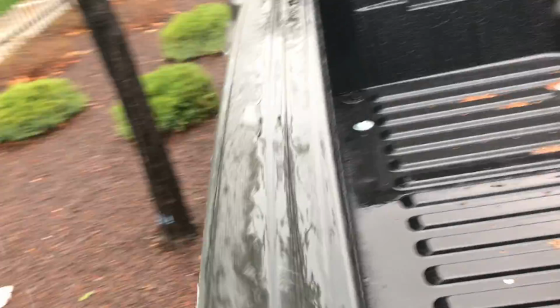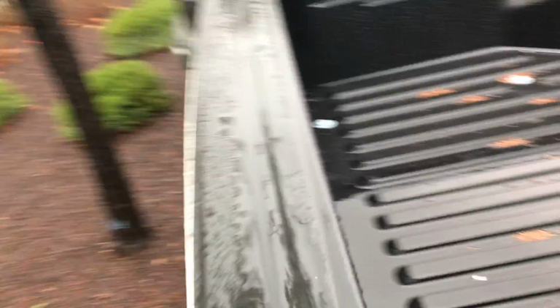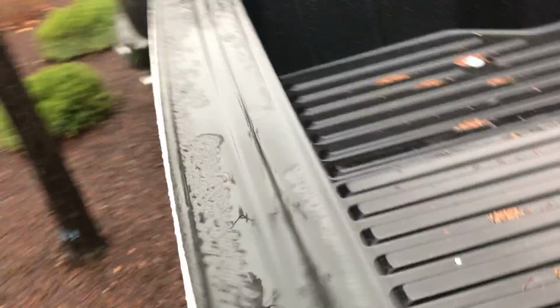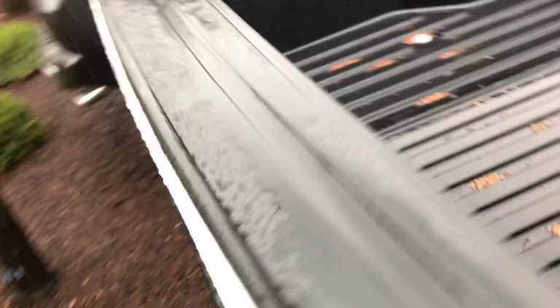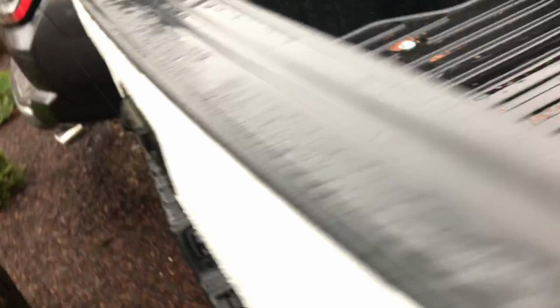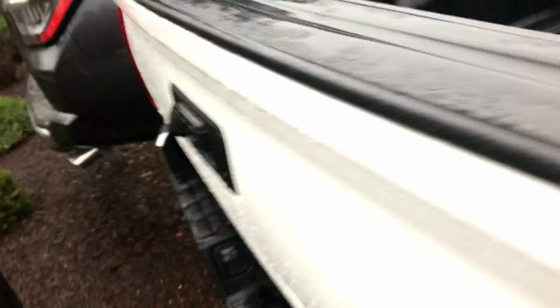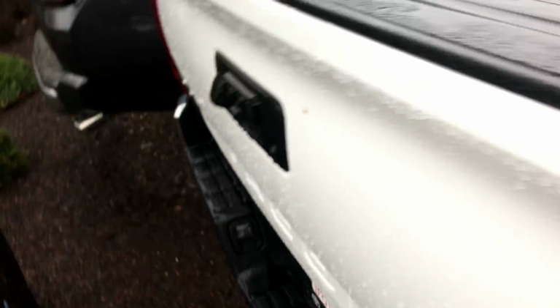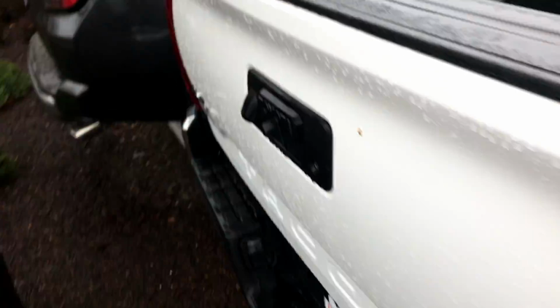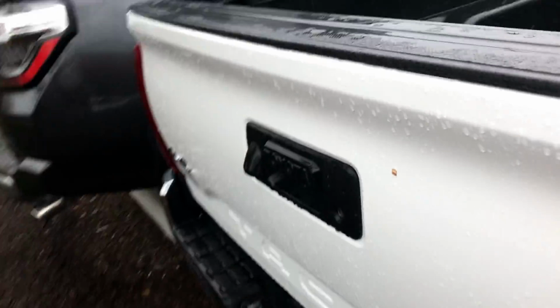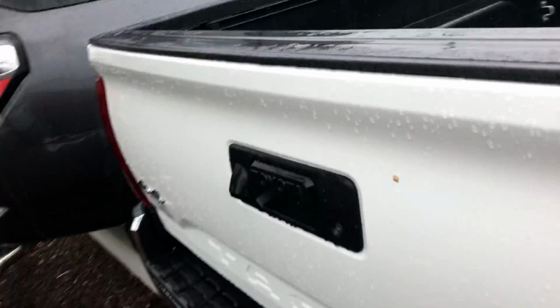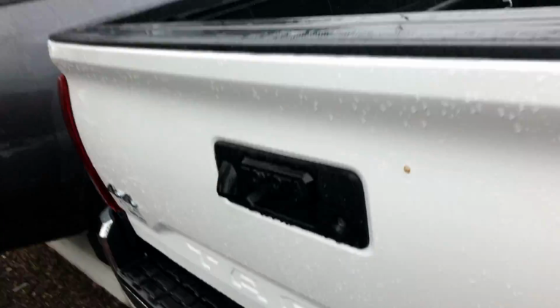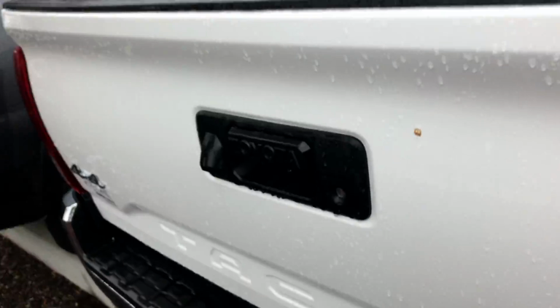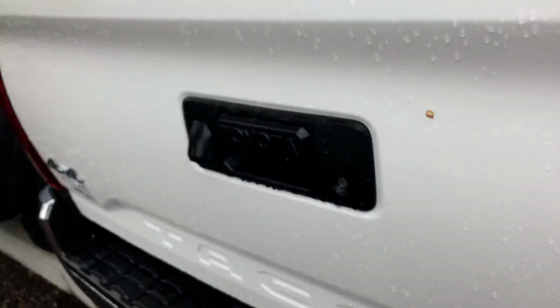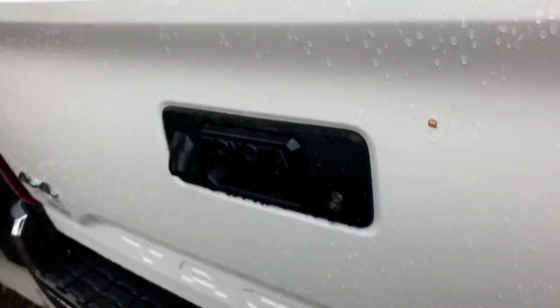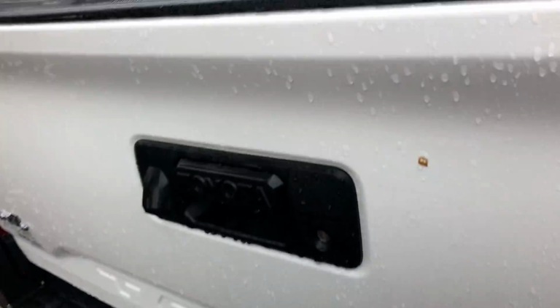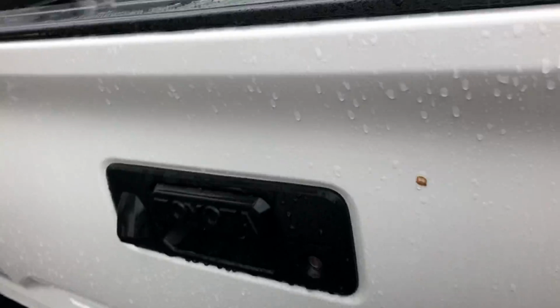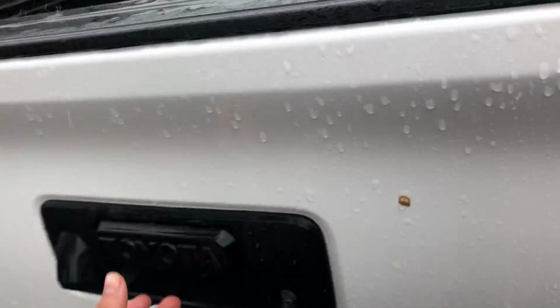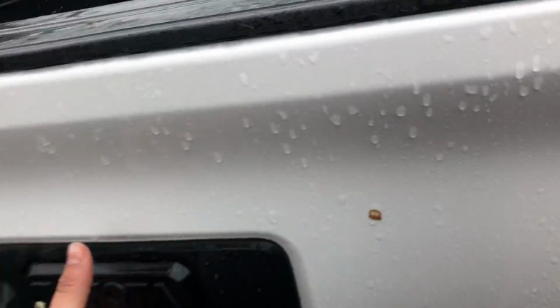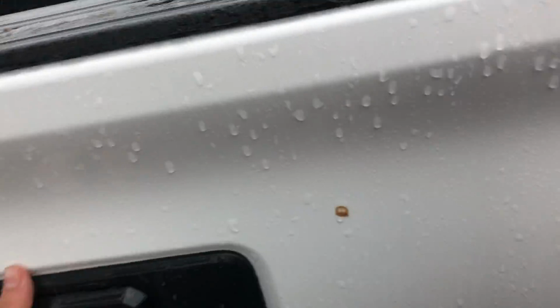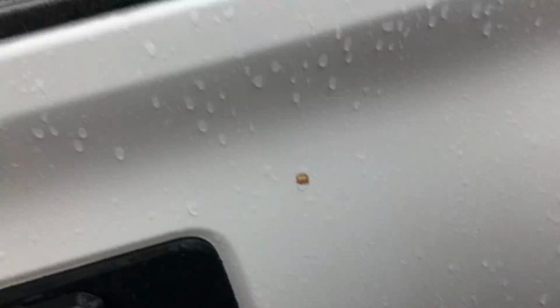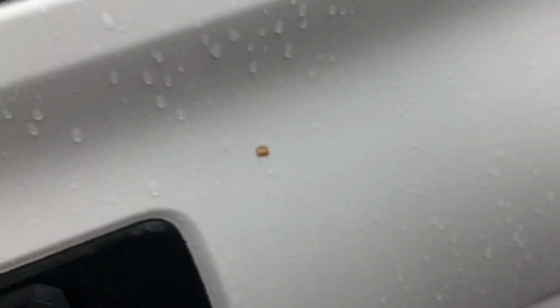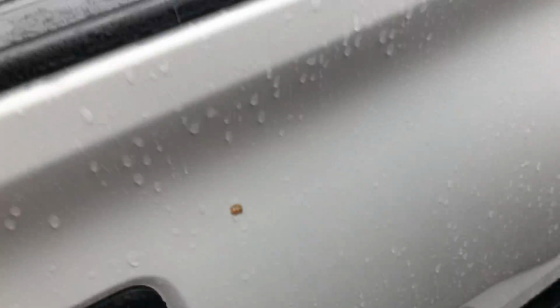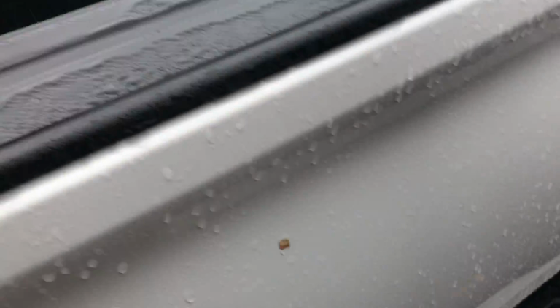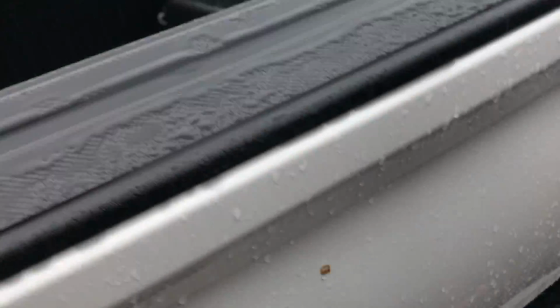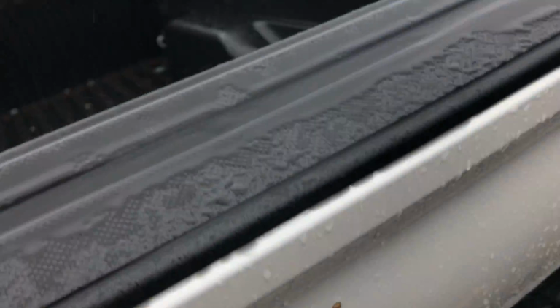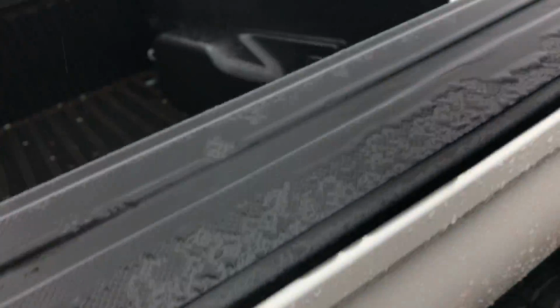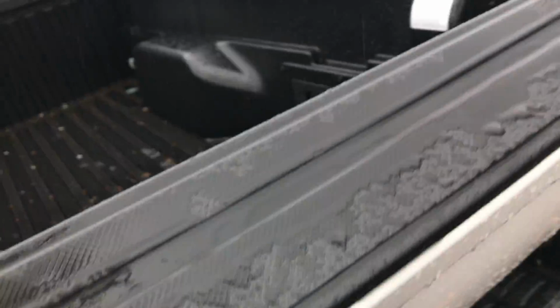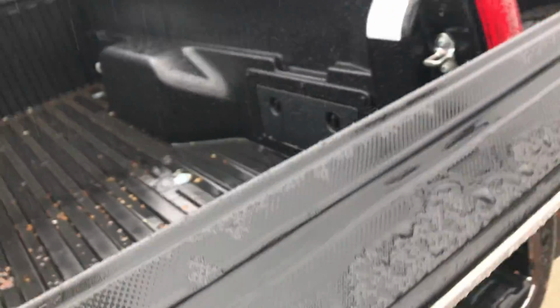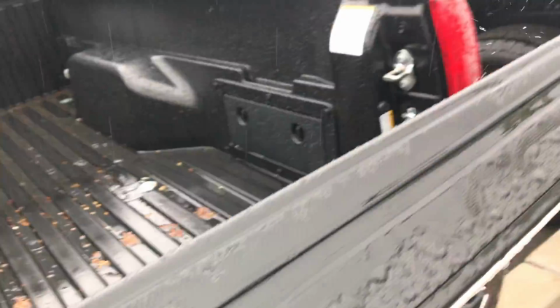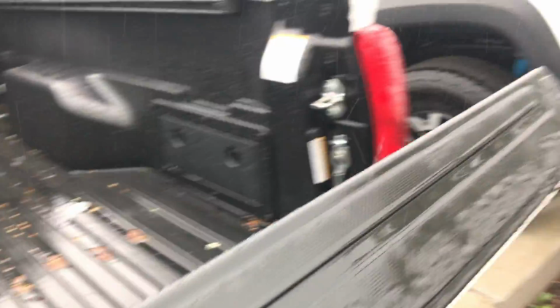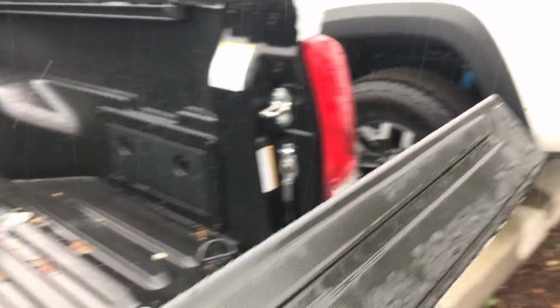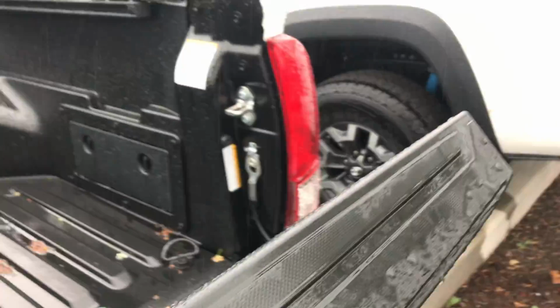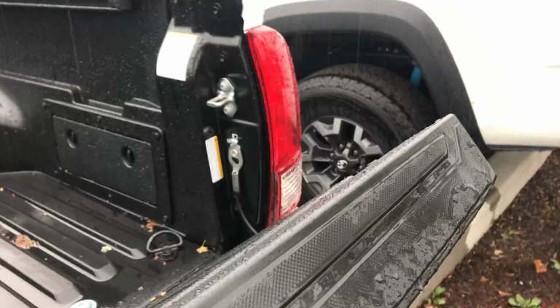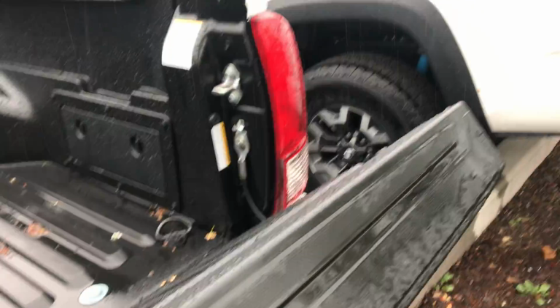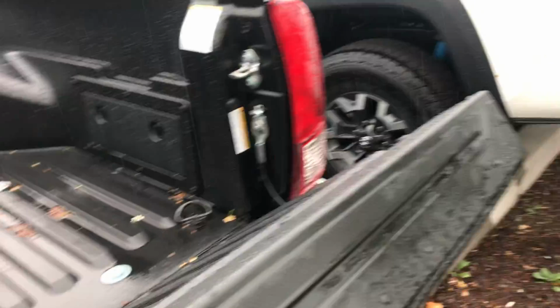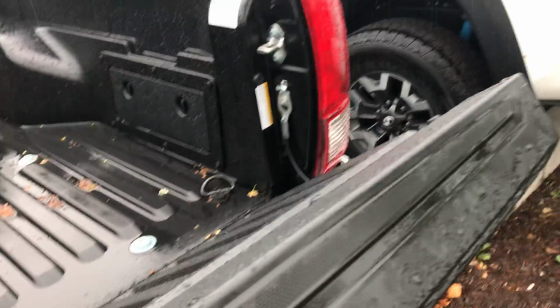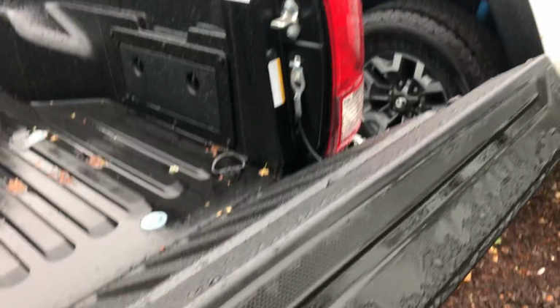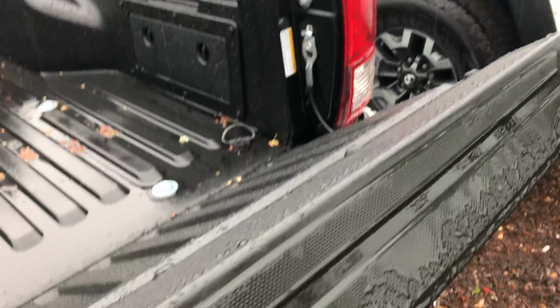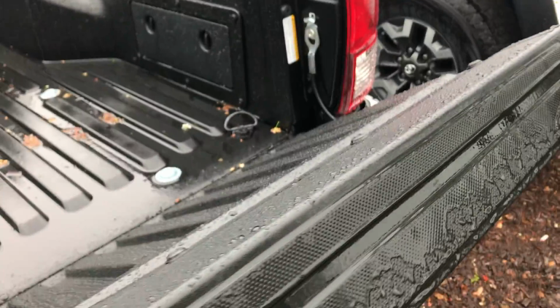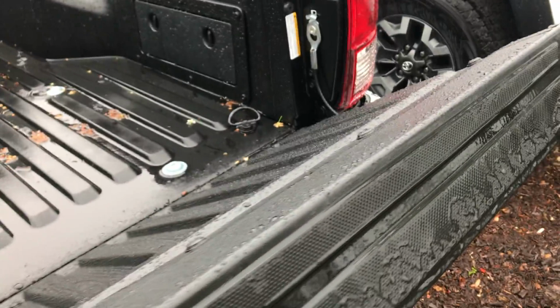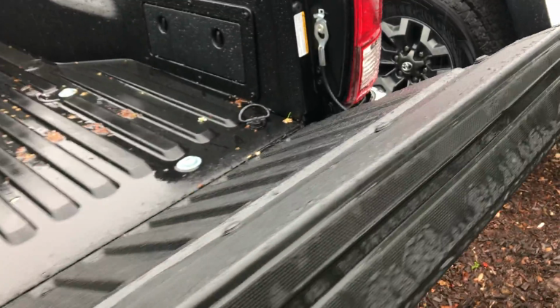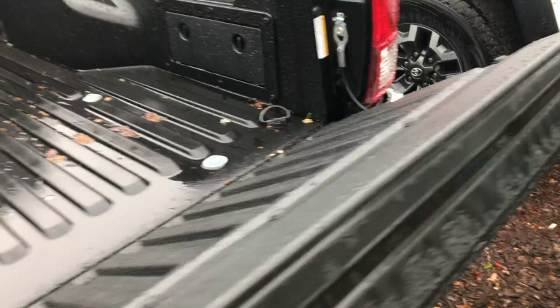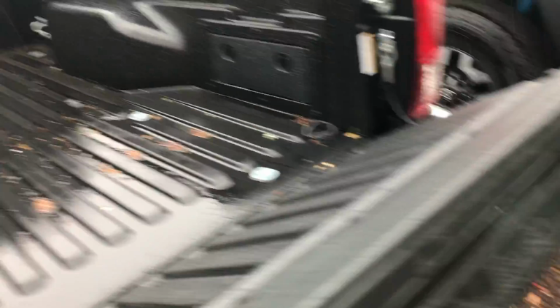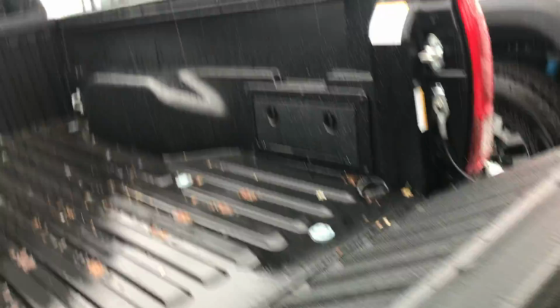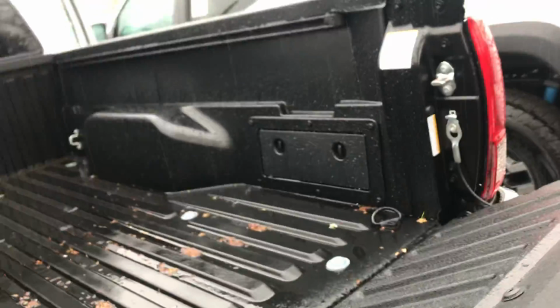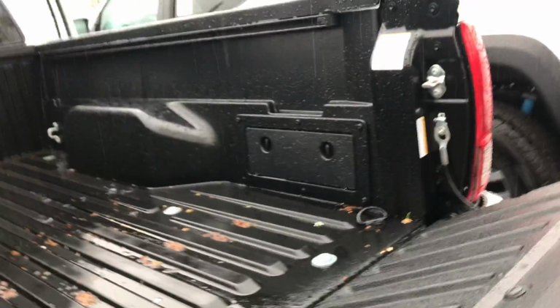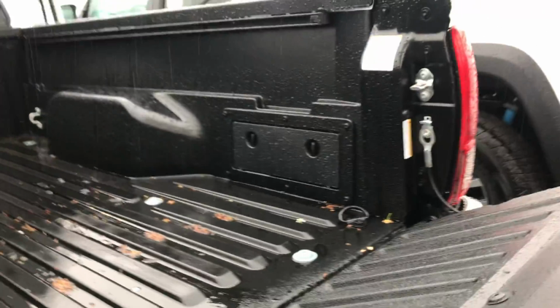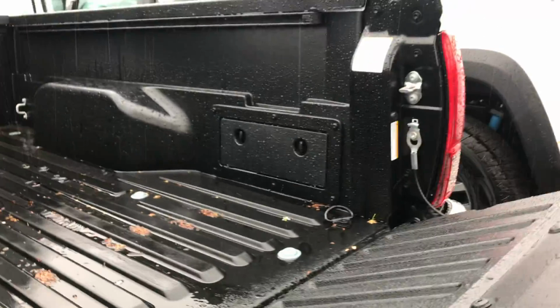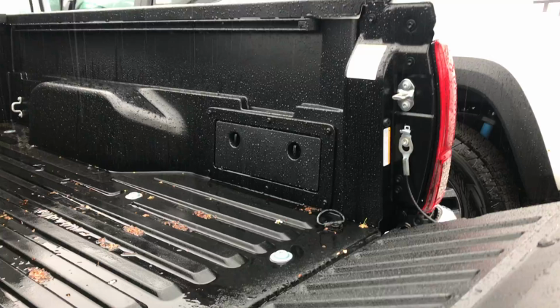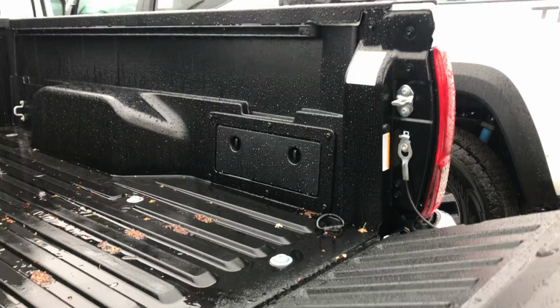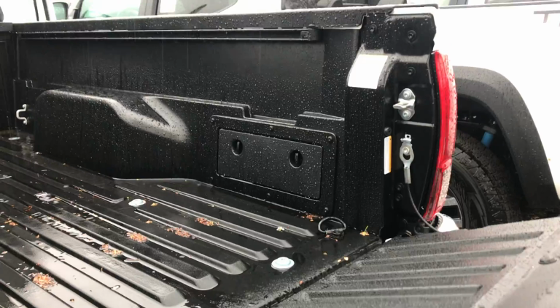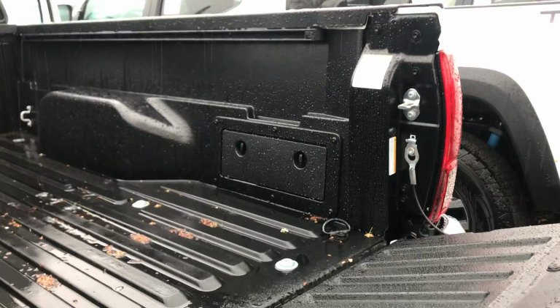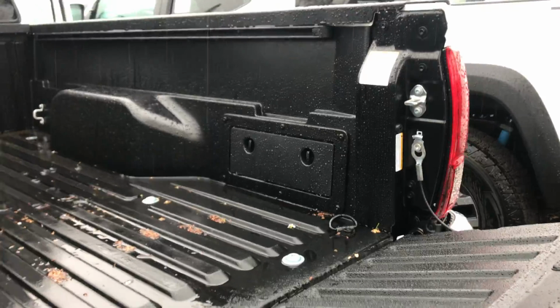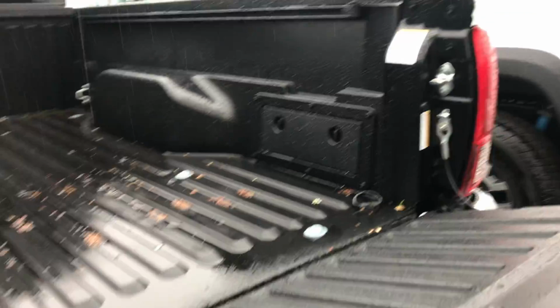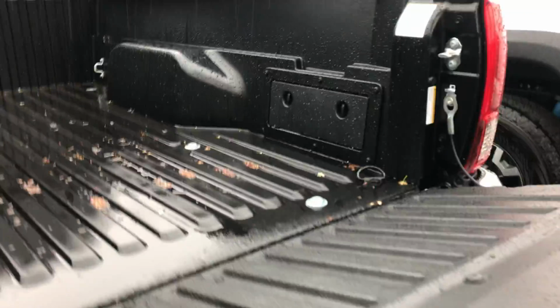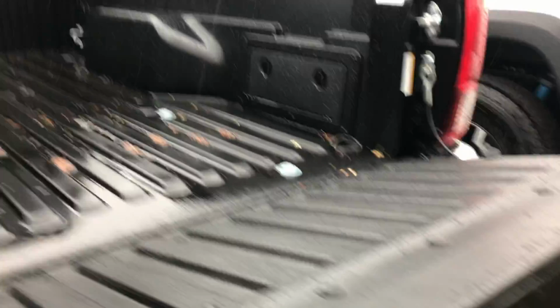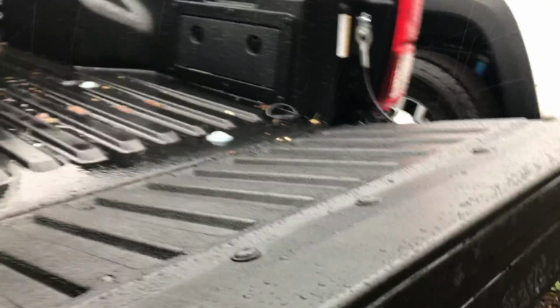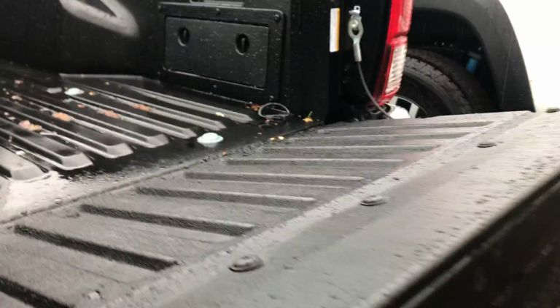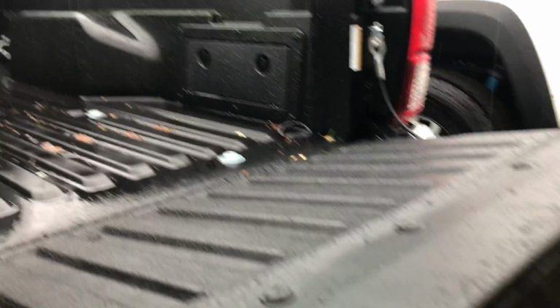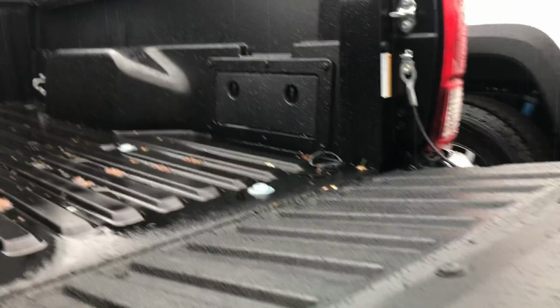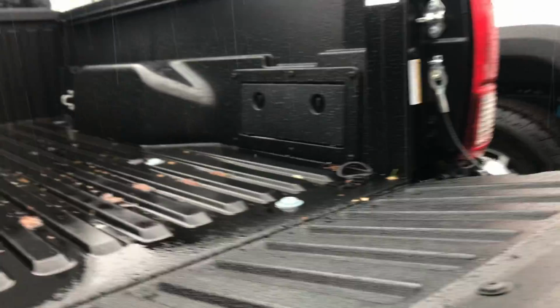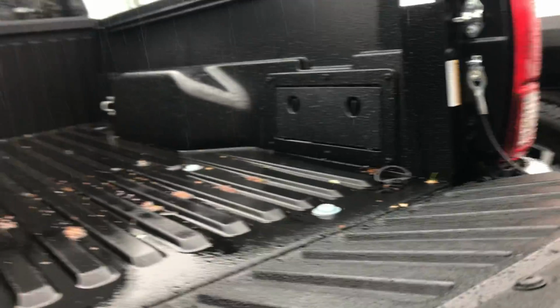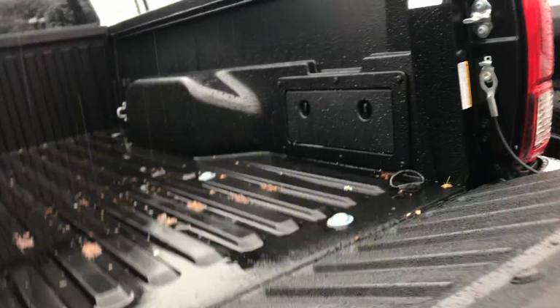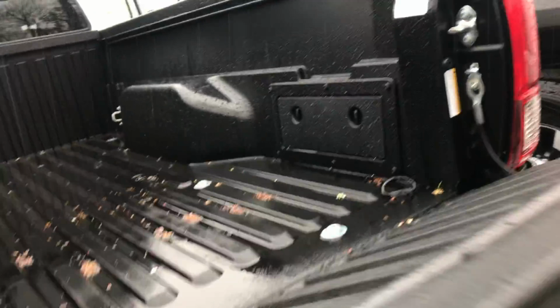The bed of the truck is lined, and you do have the backup camera on this vehicle for a bit of a softer landing. You also have storage in the back as well.